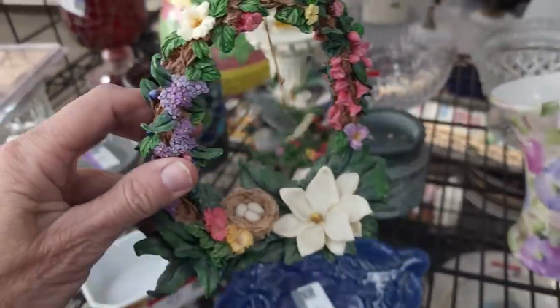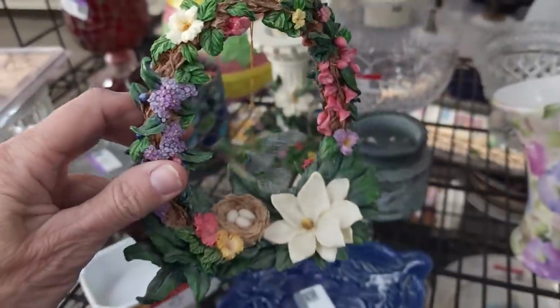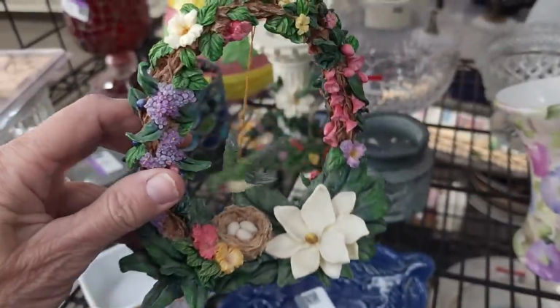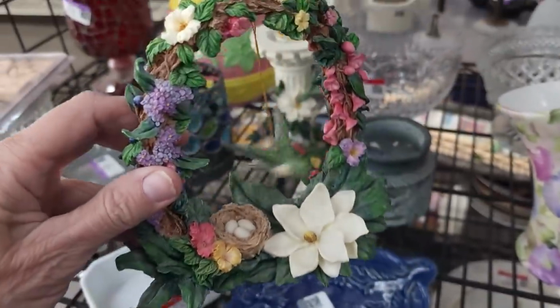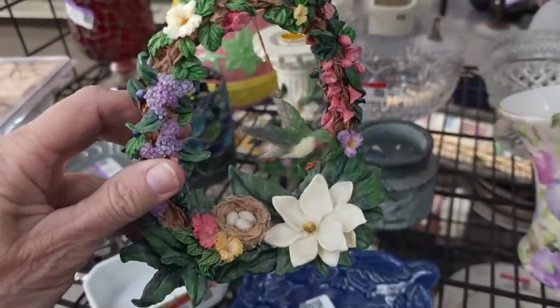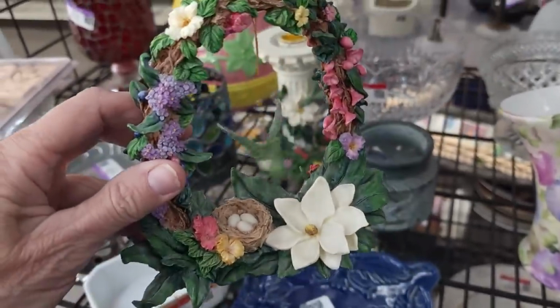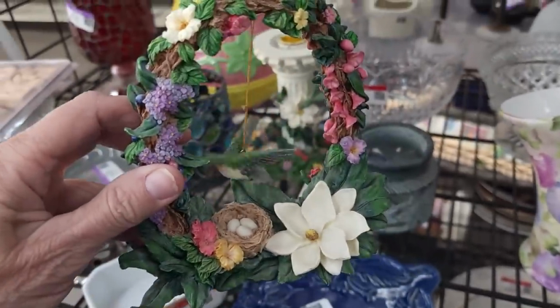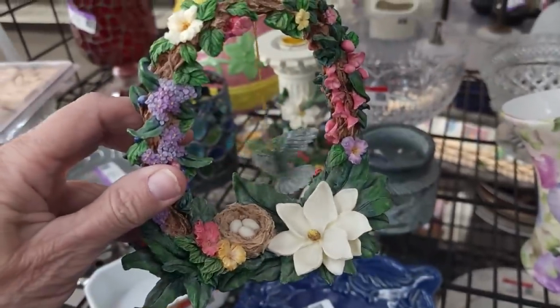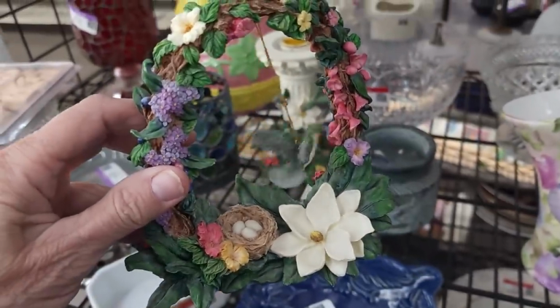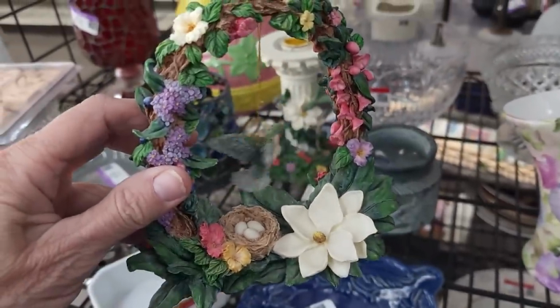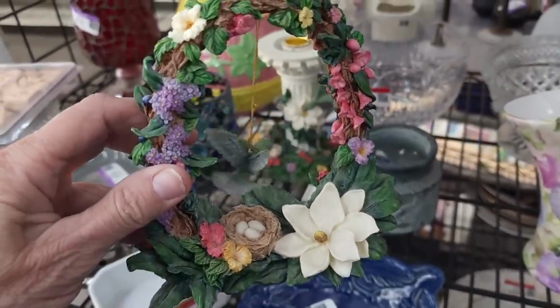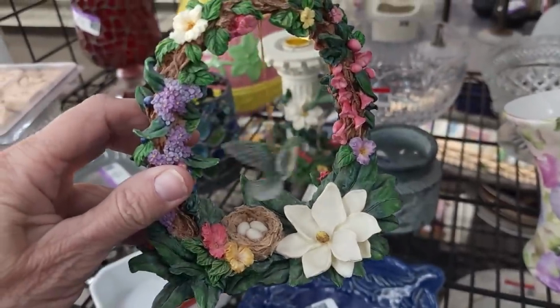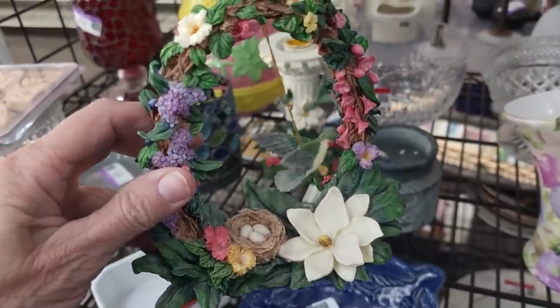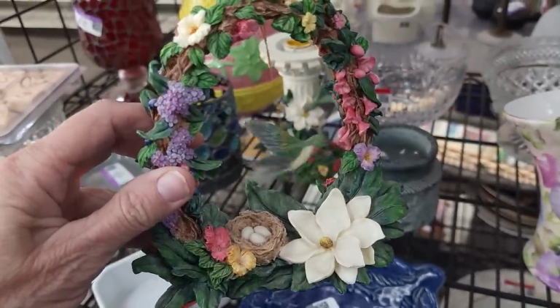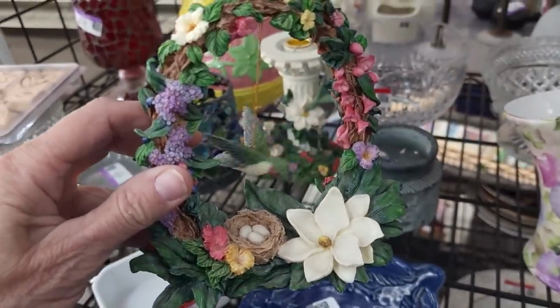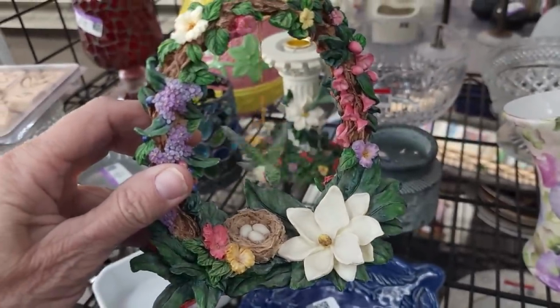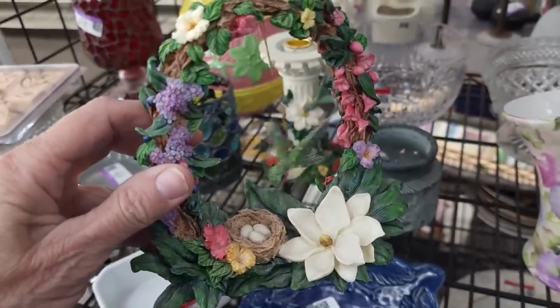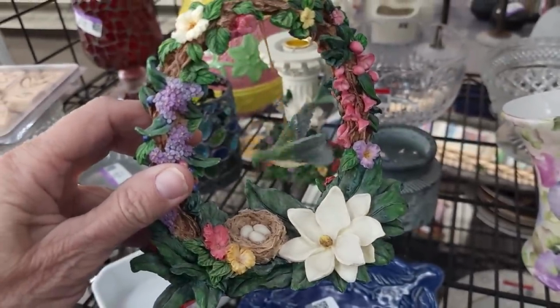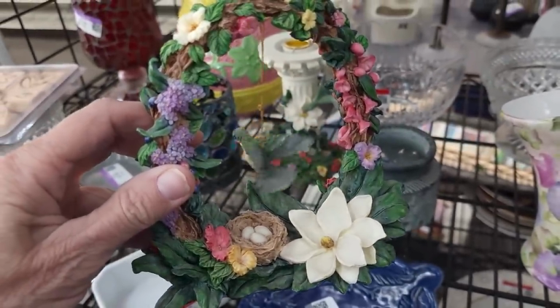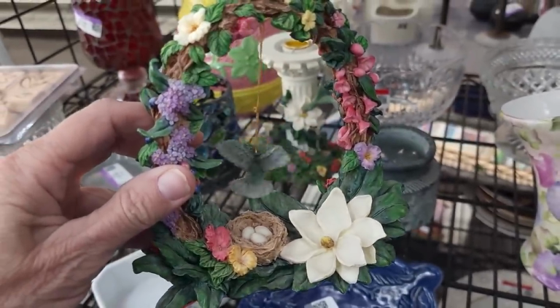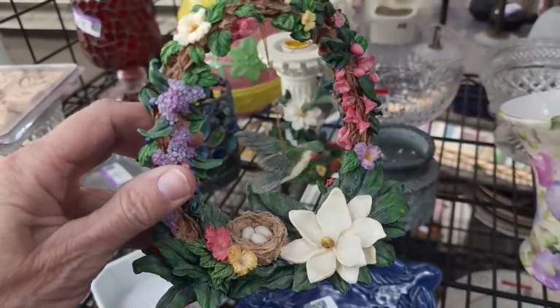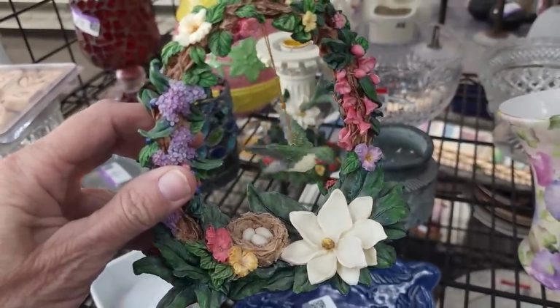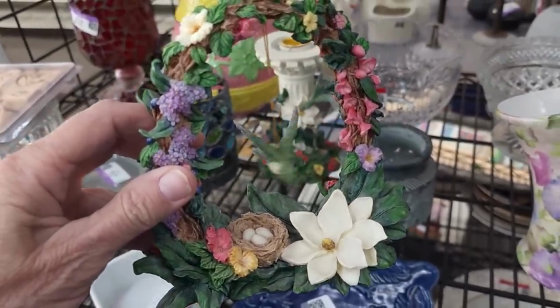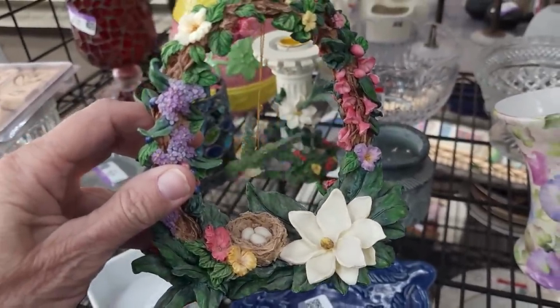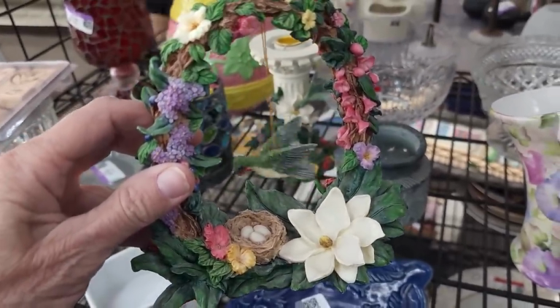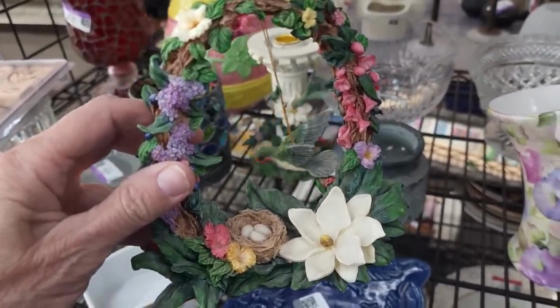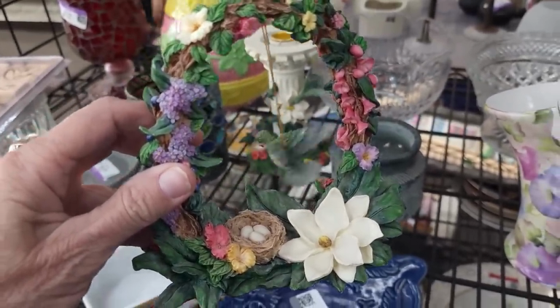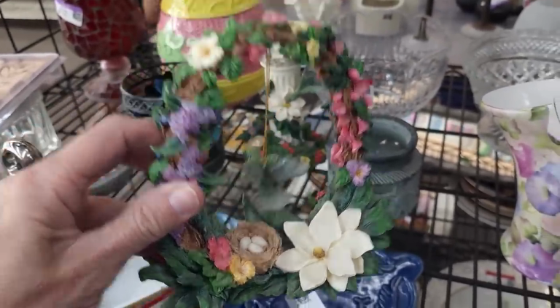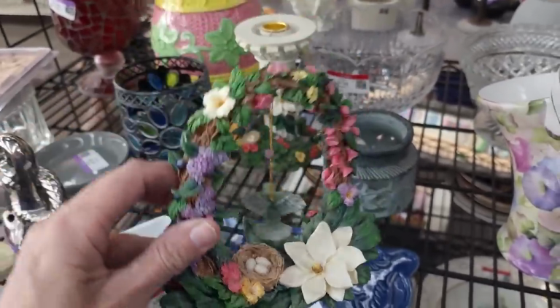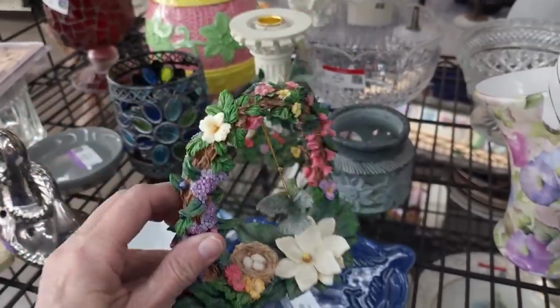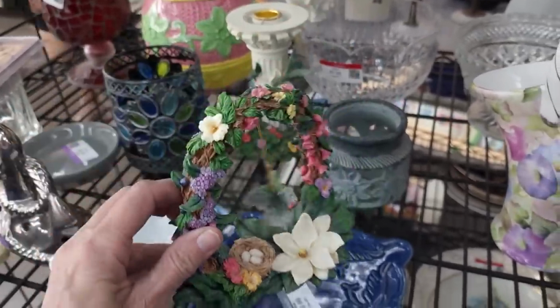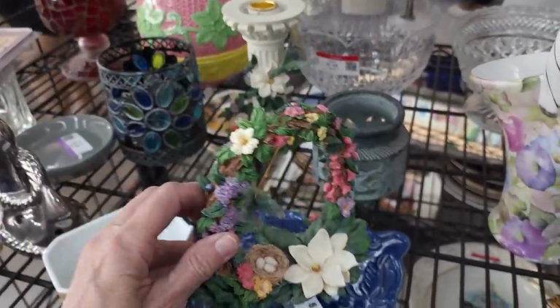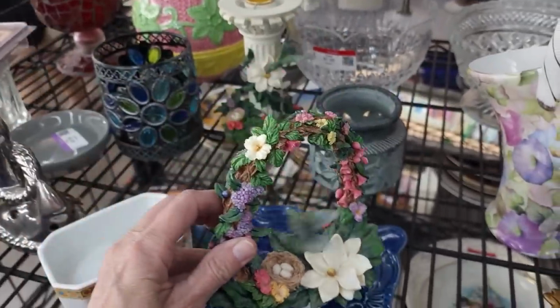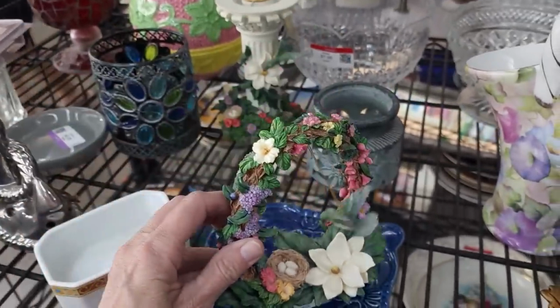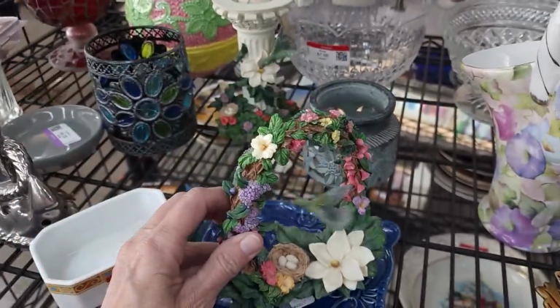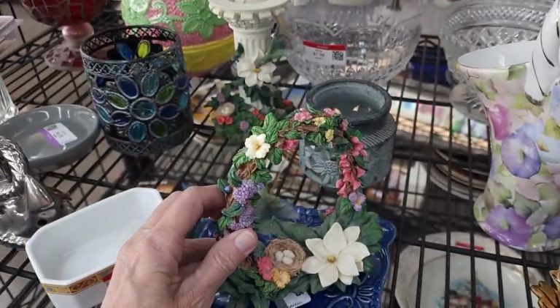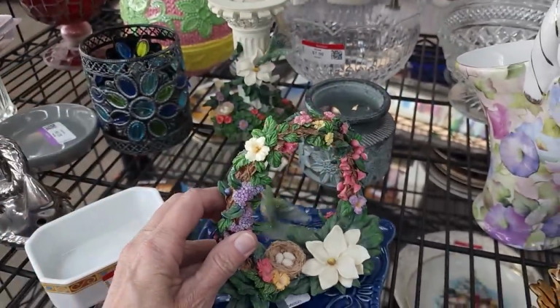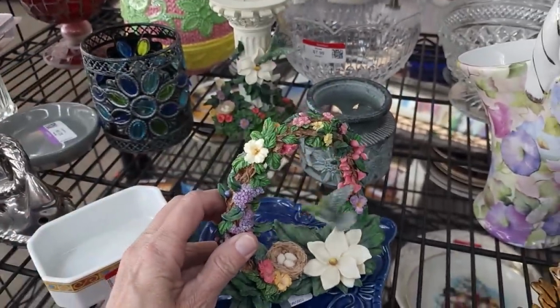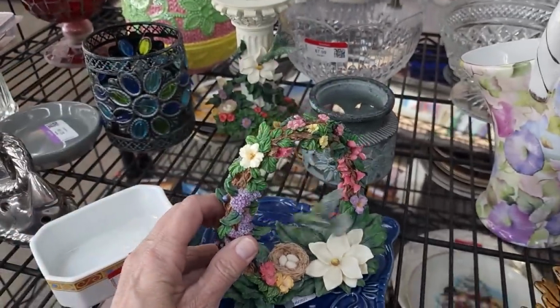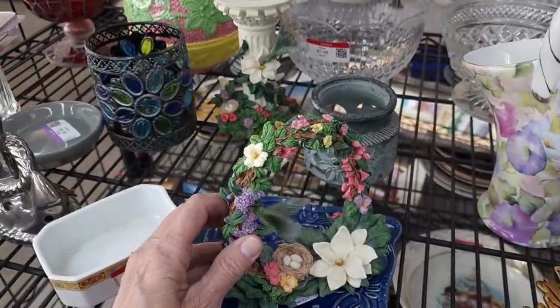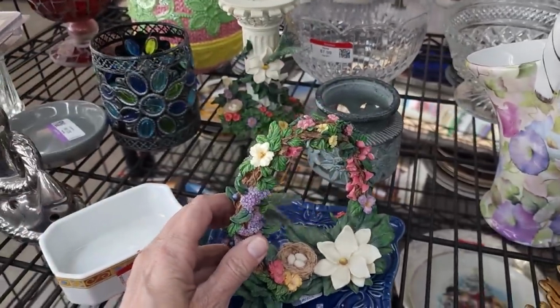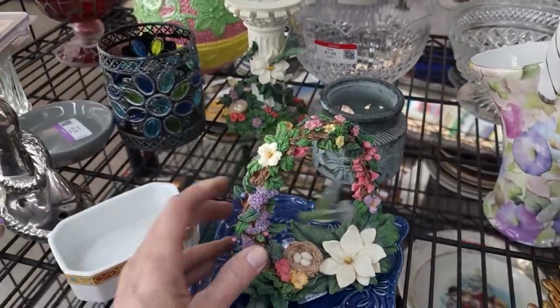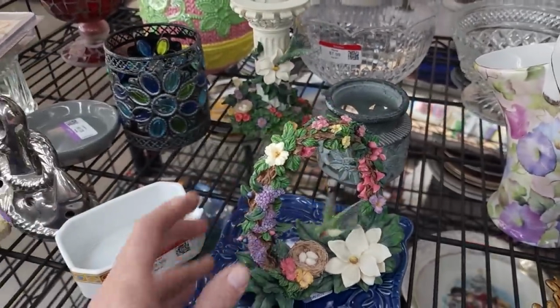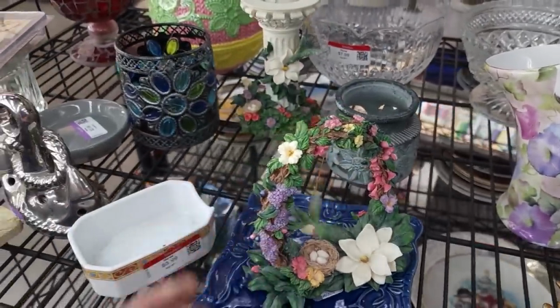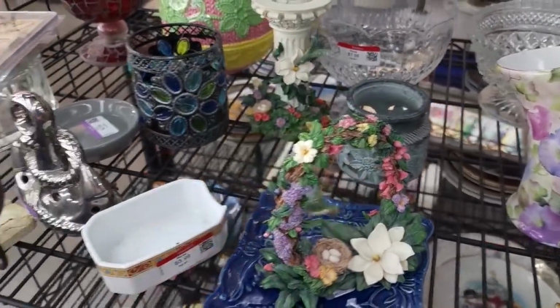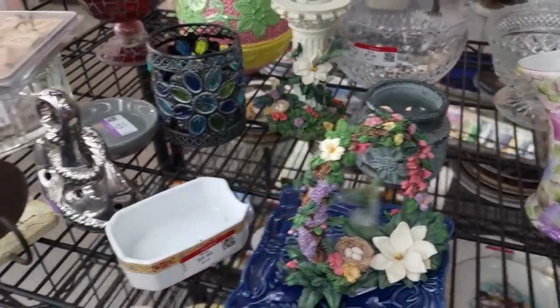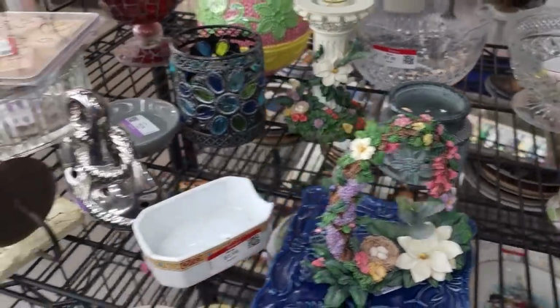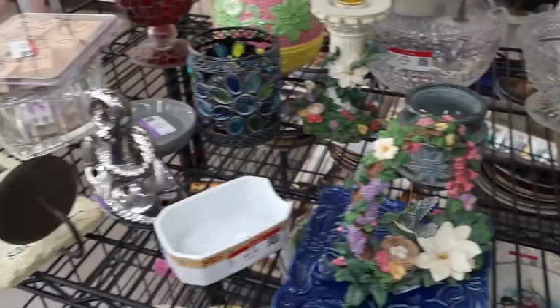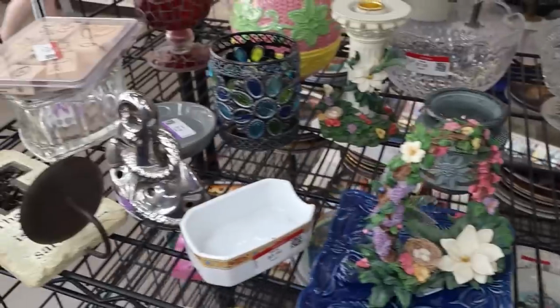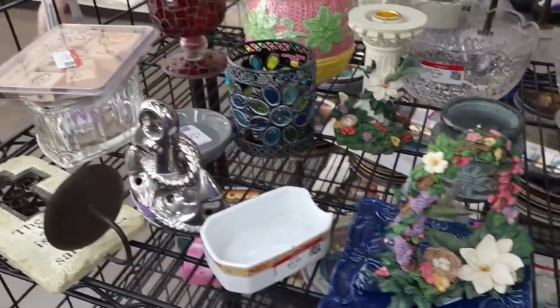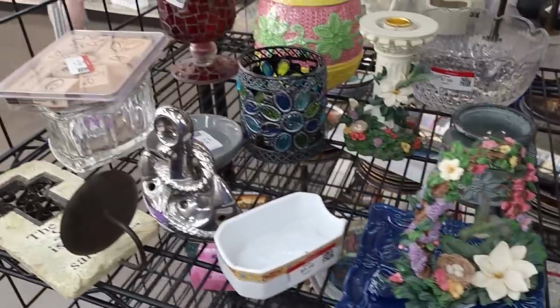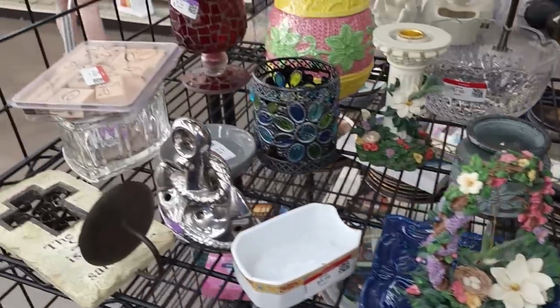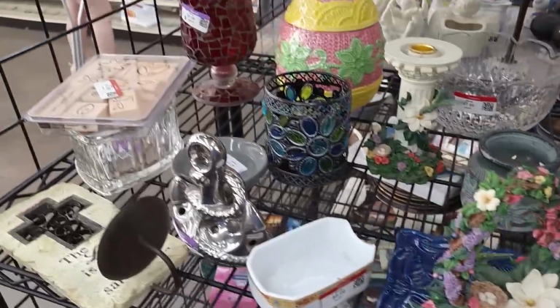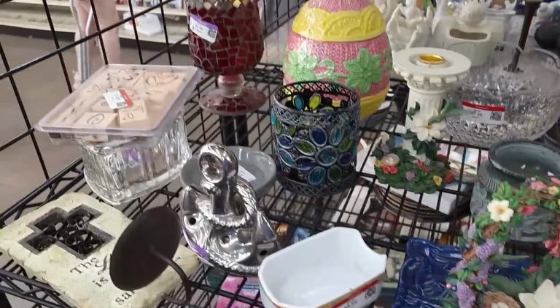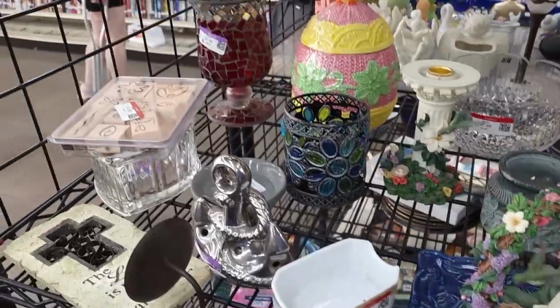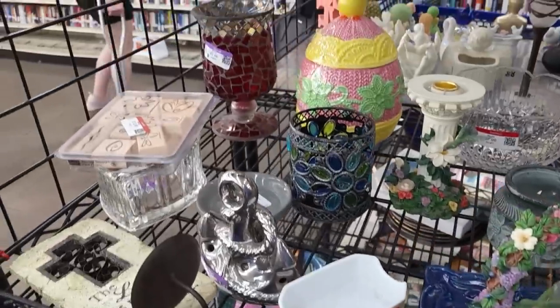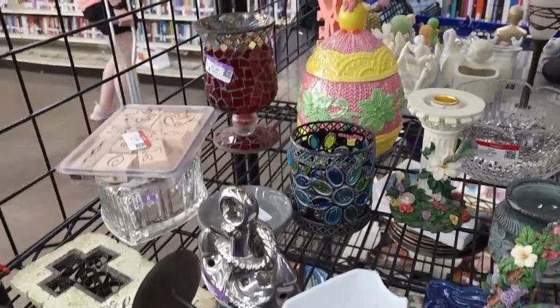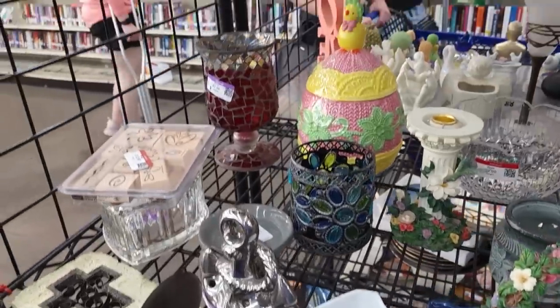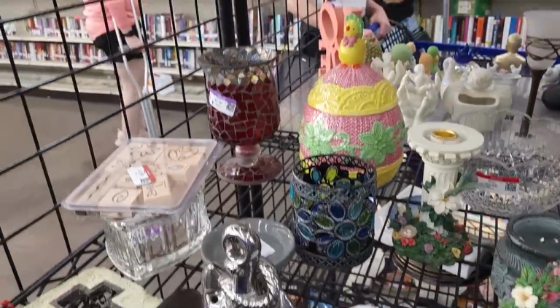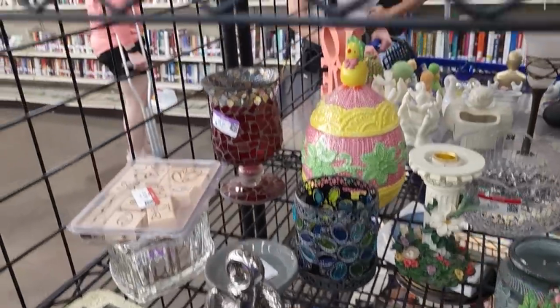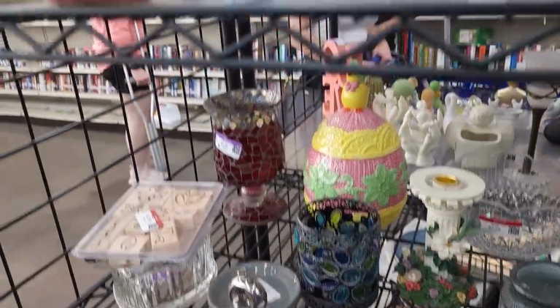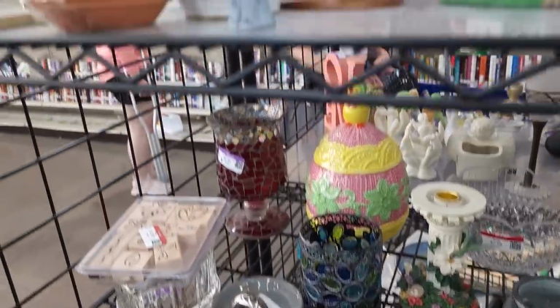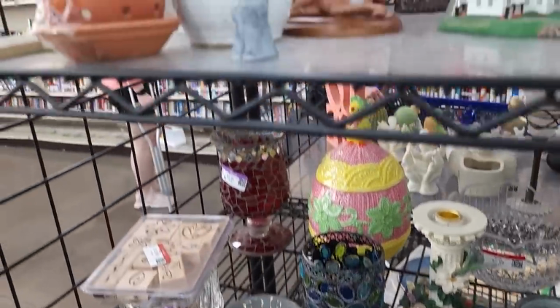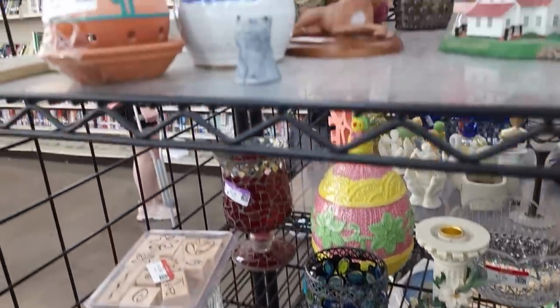Oh, look at the hummingbird — he's so sweet. But nope, nope, nope.